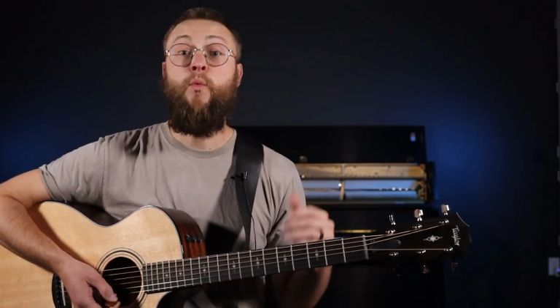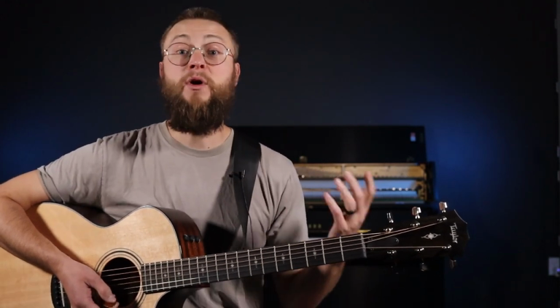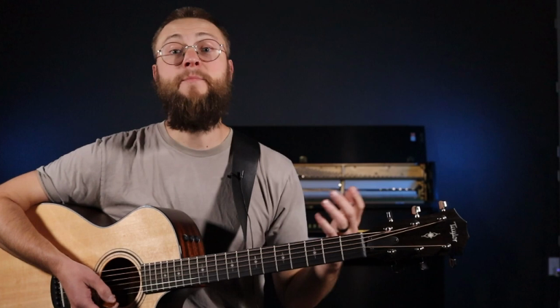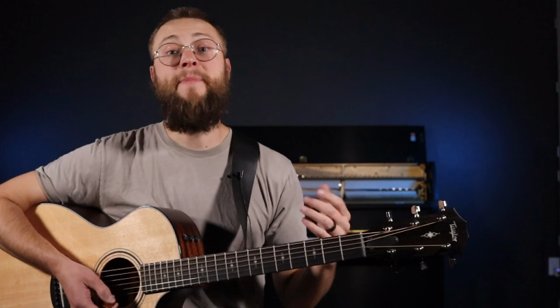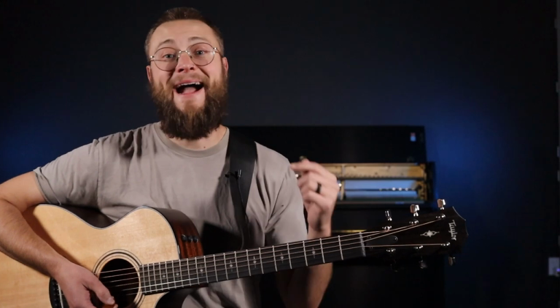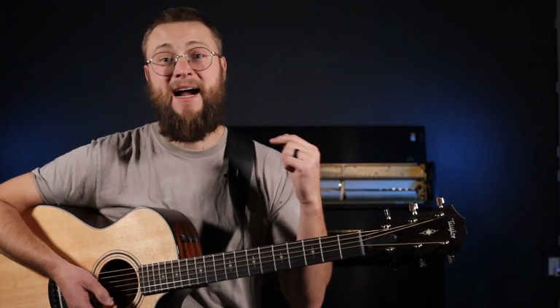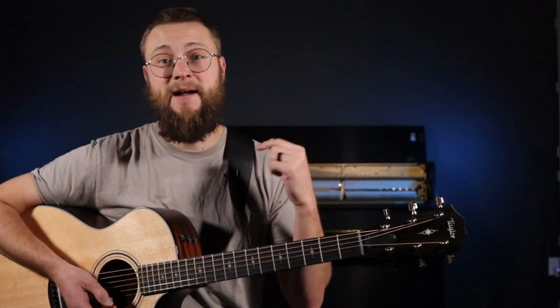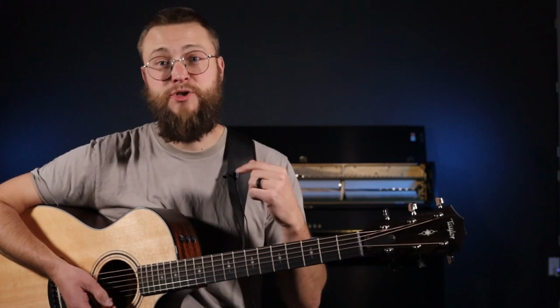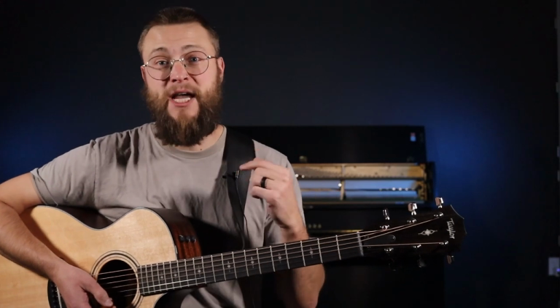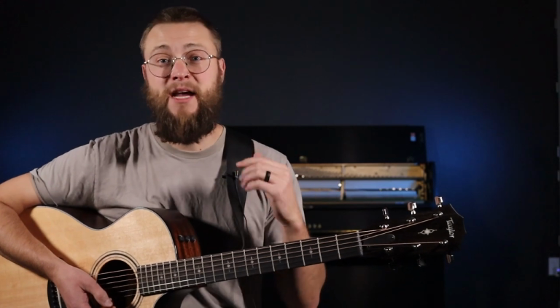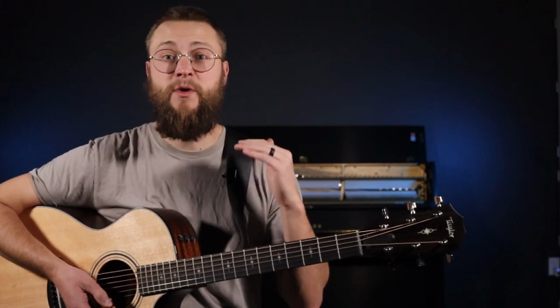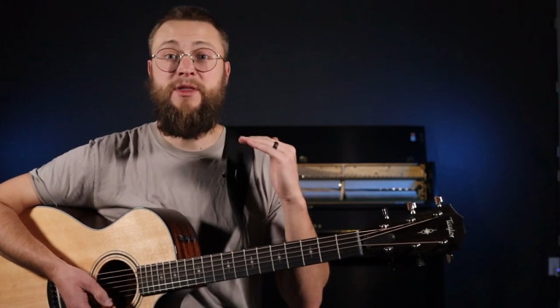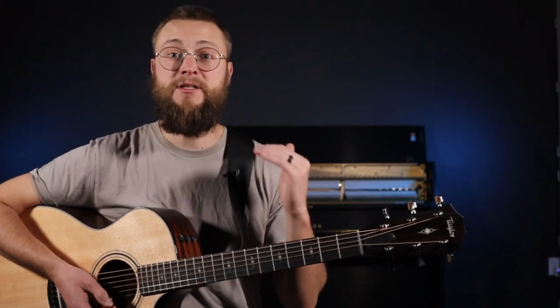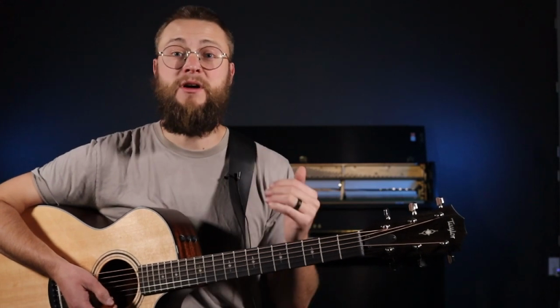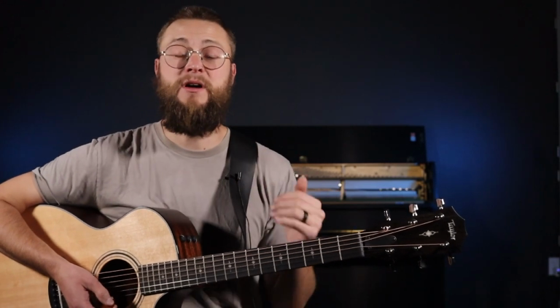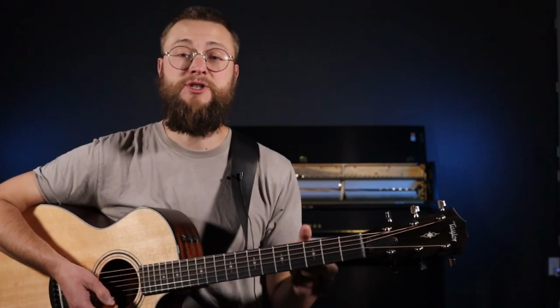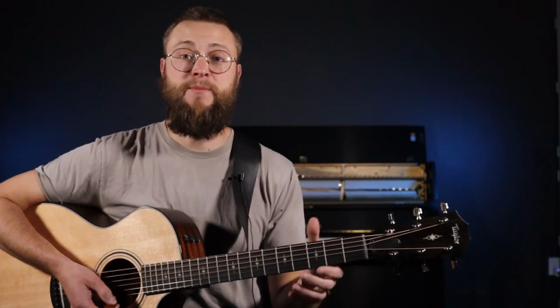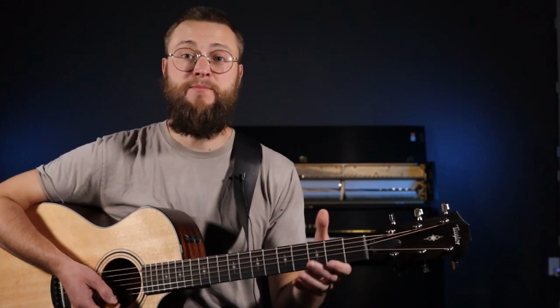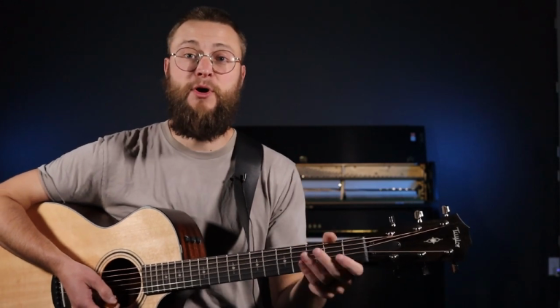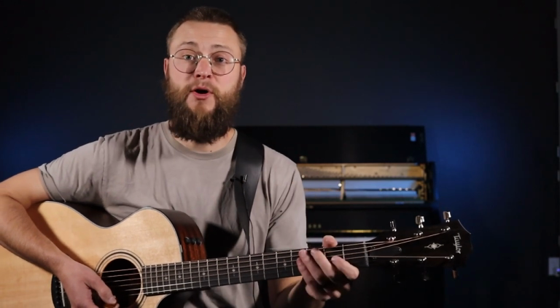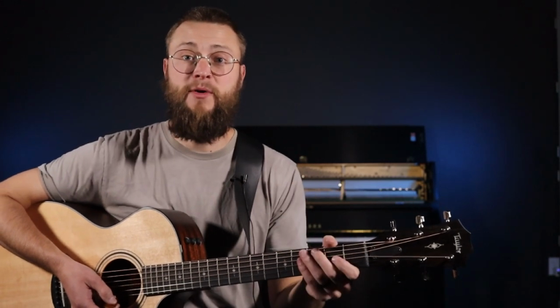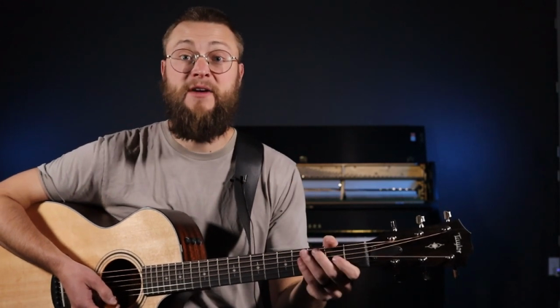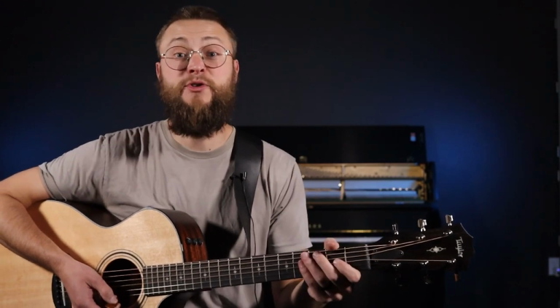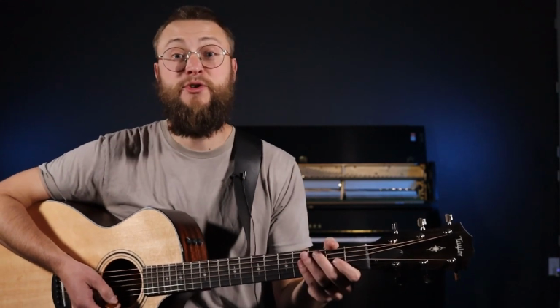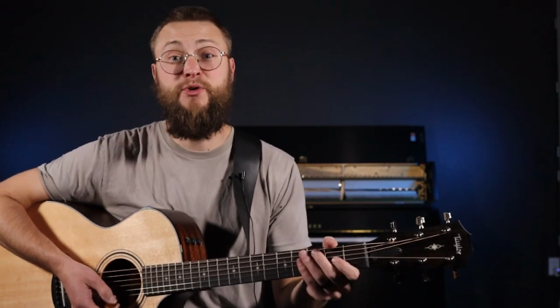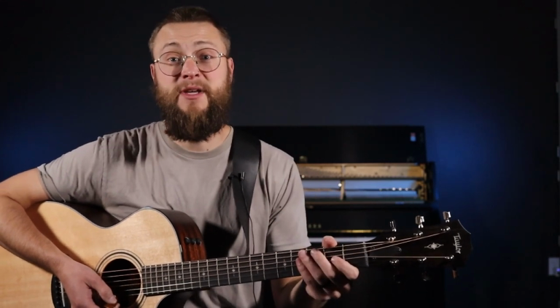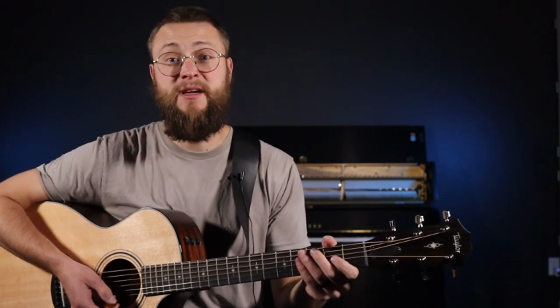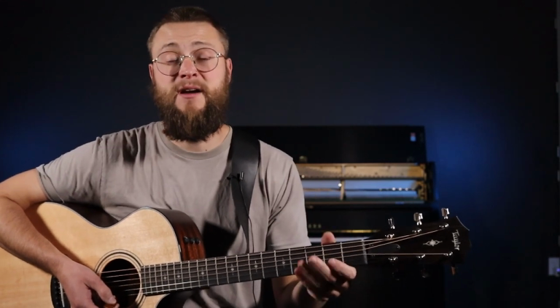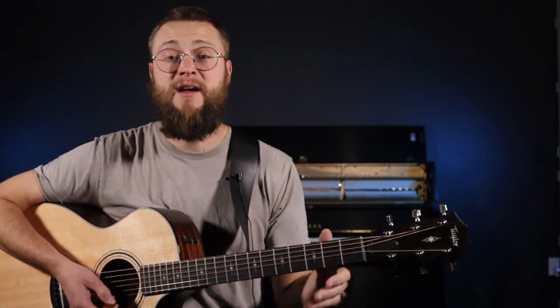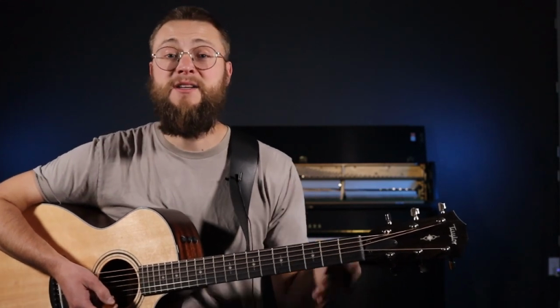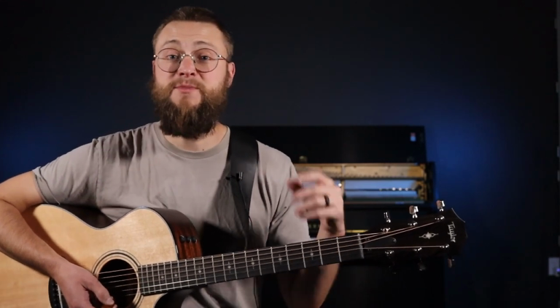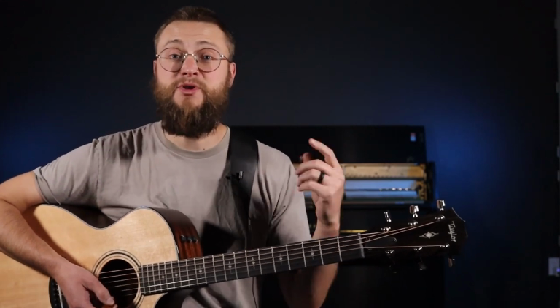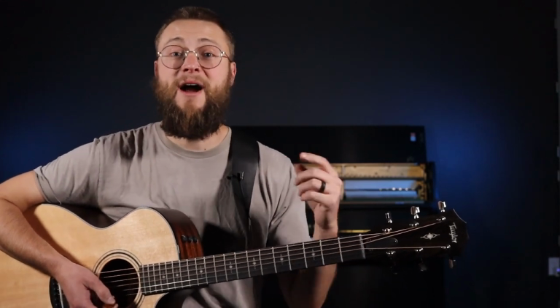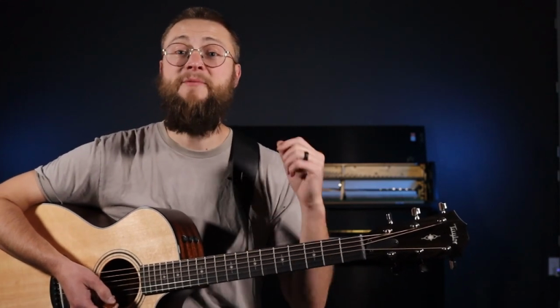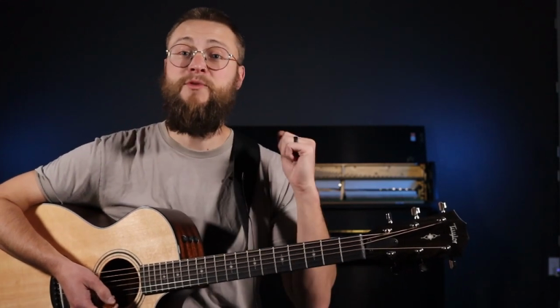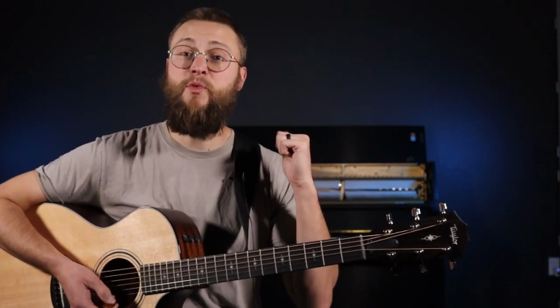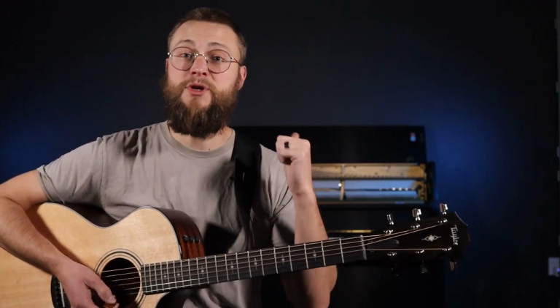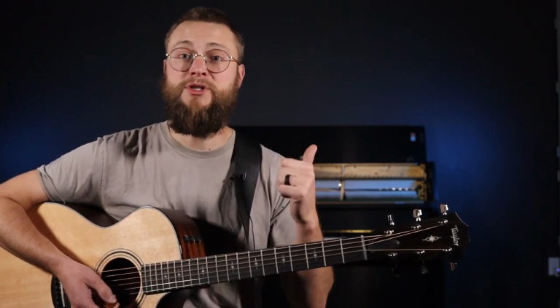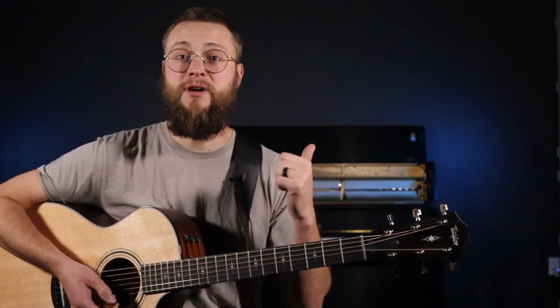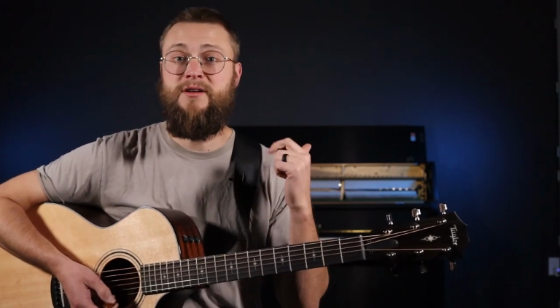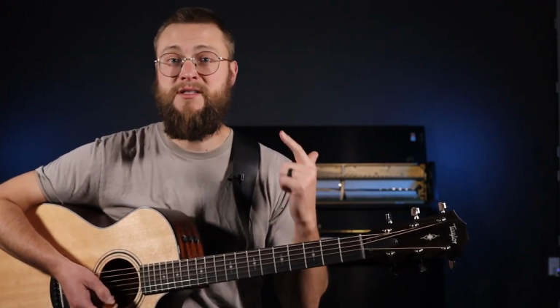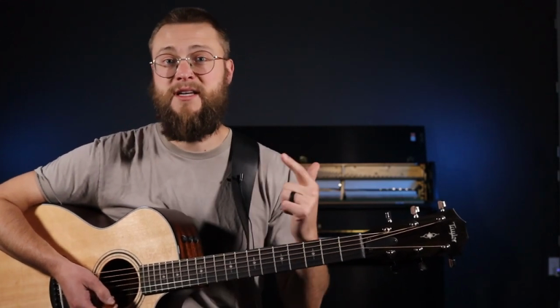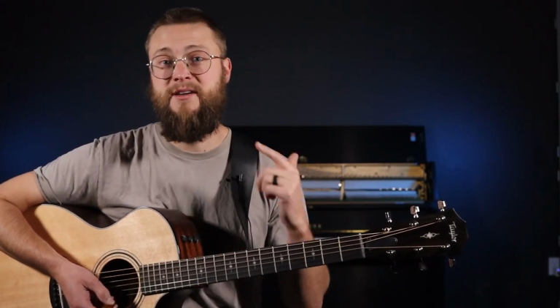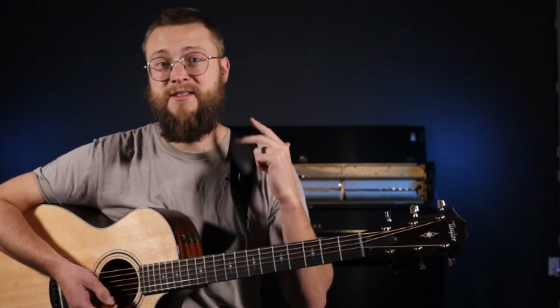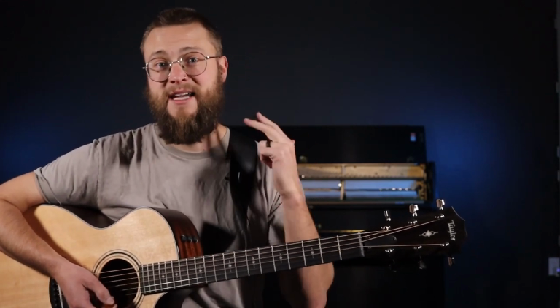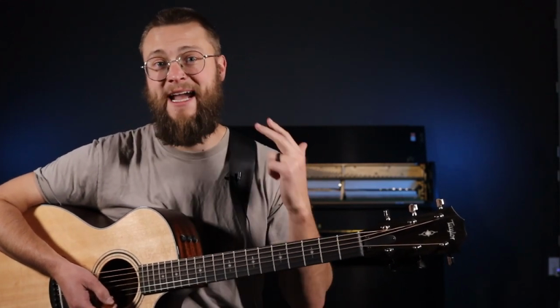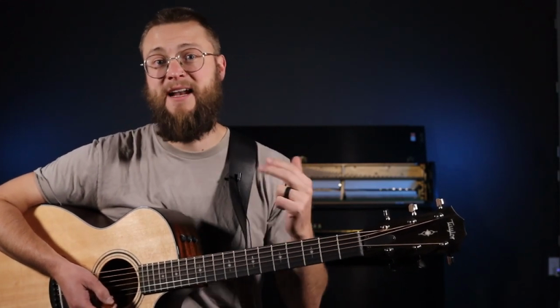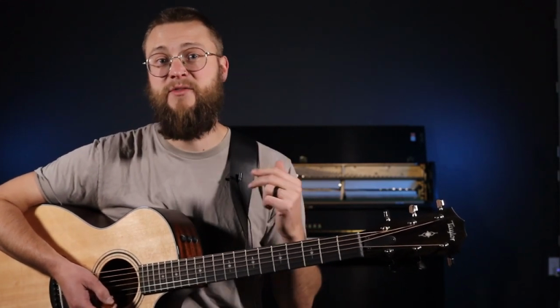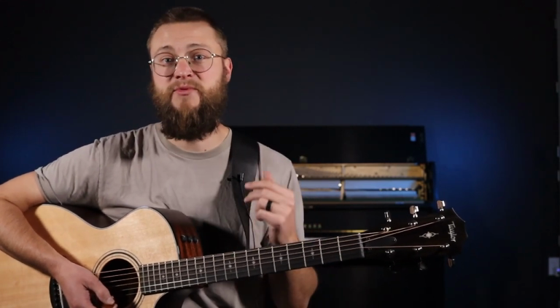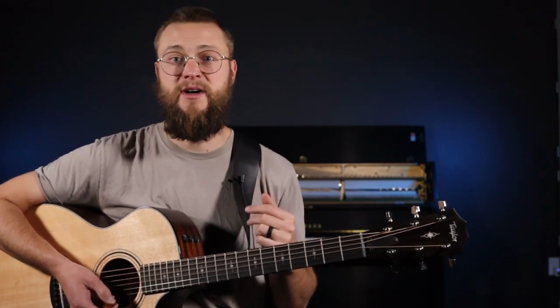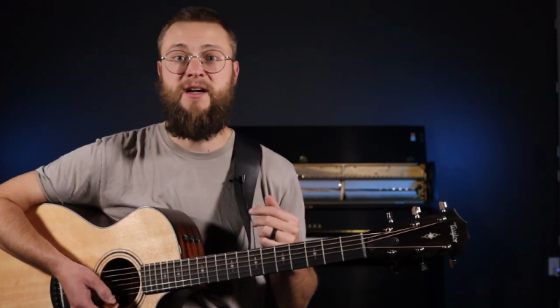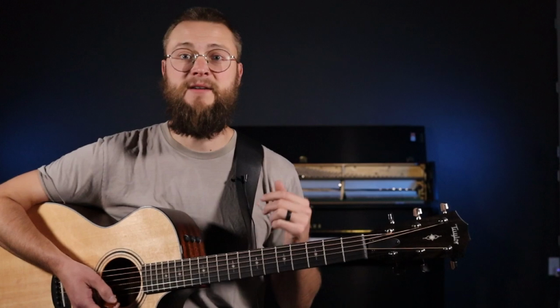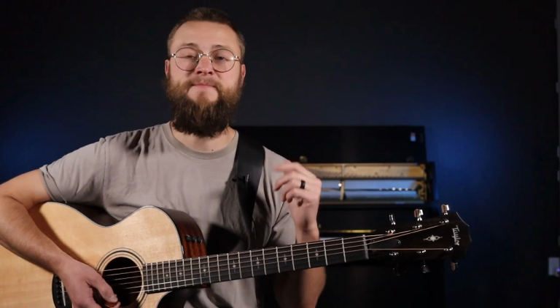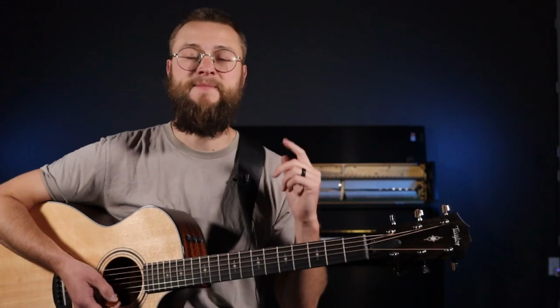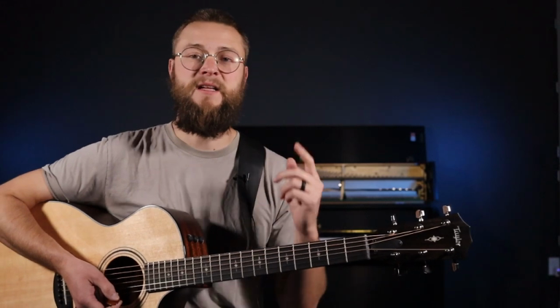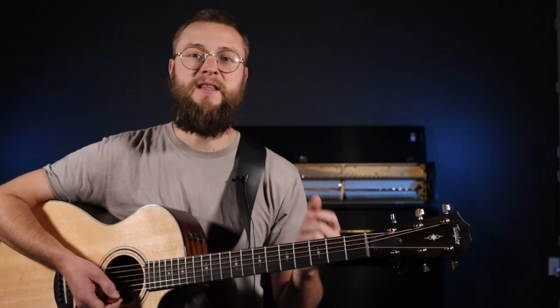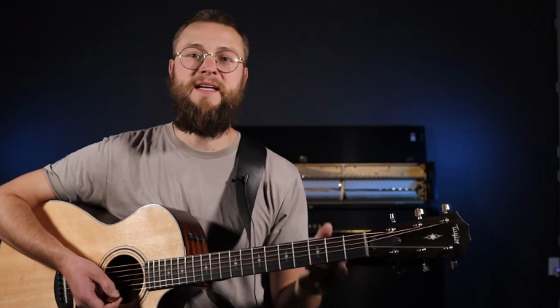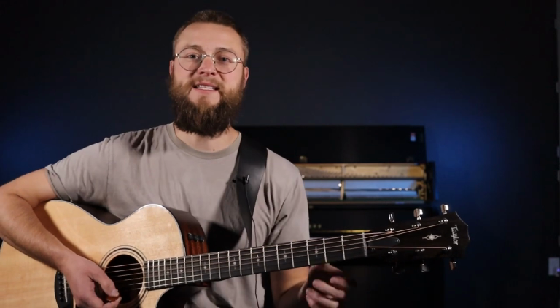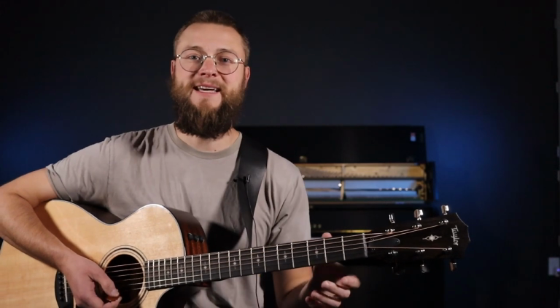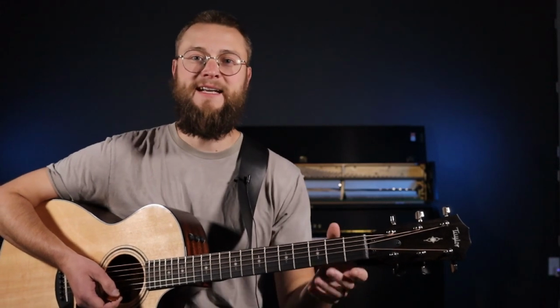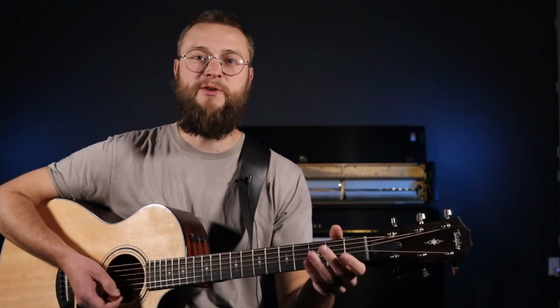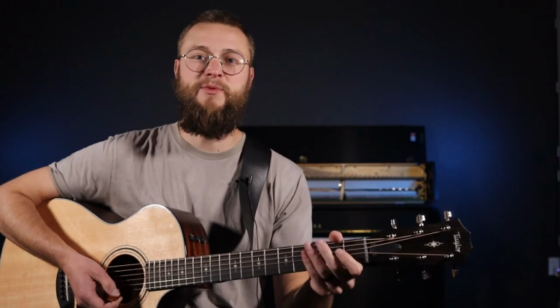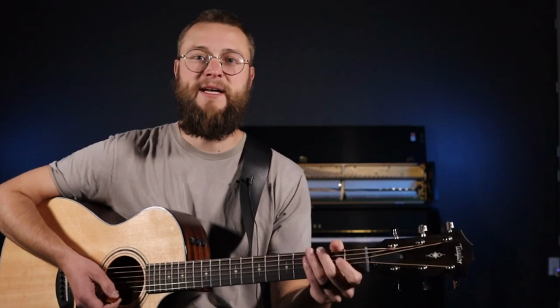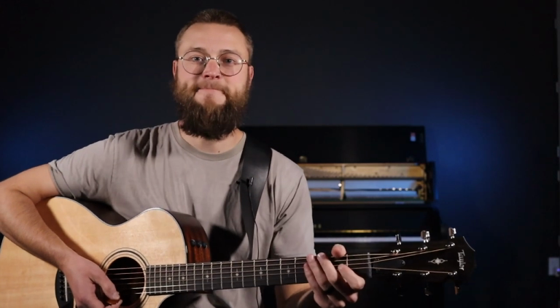Welcome back. I'm Jake with Guitar Gym Pro. If you're new here, subscribe for more songs, skills, and fun. Let's get into it.